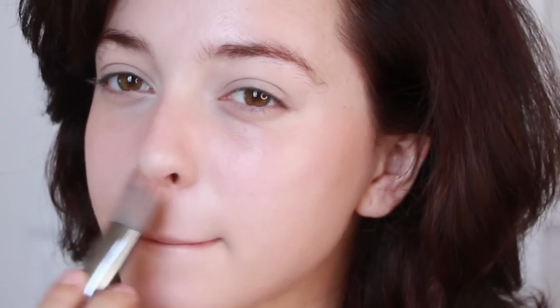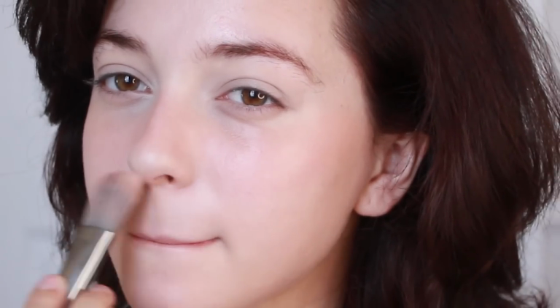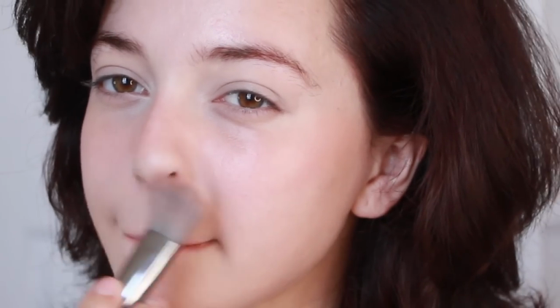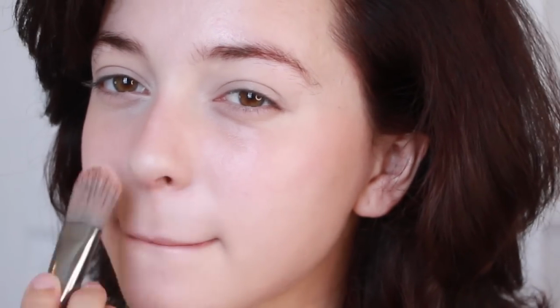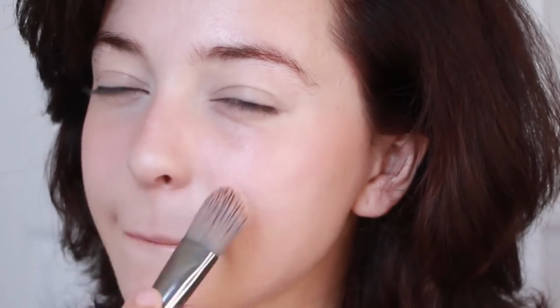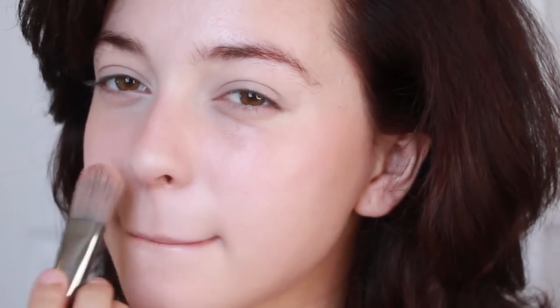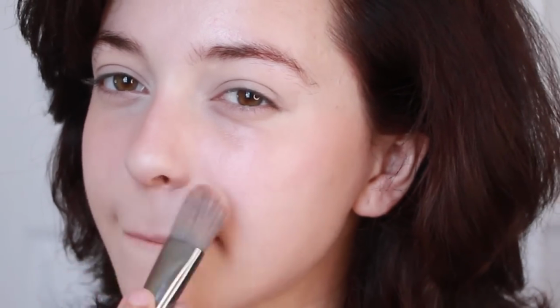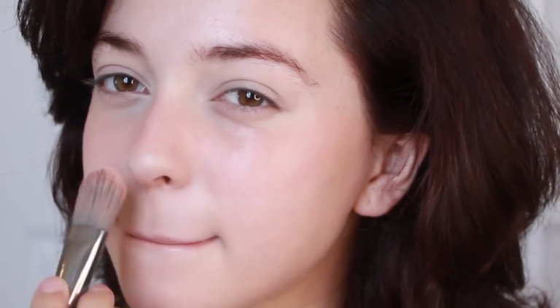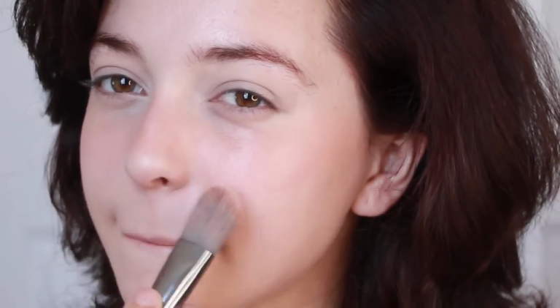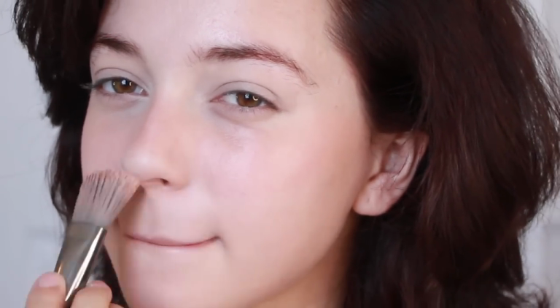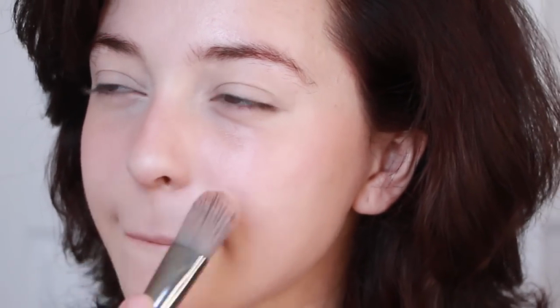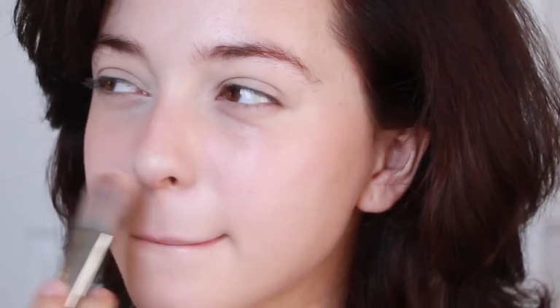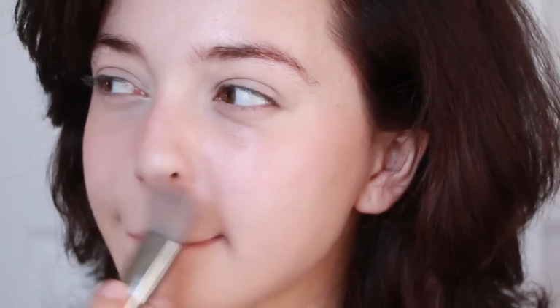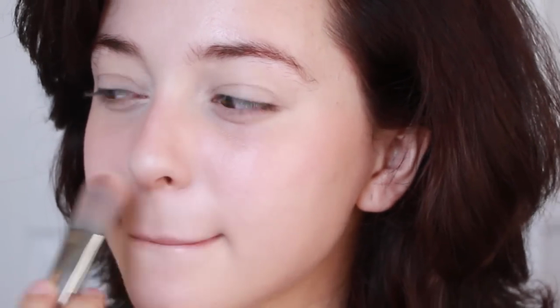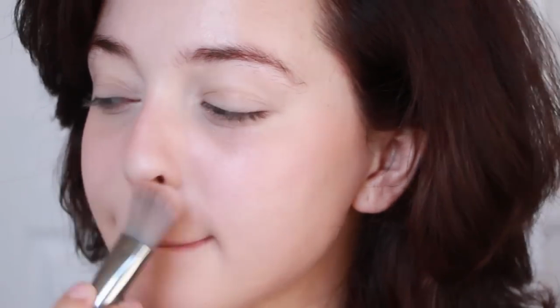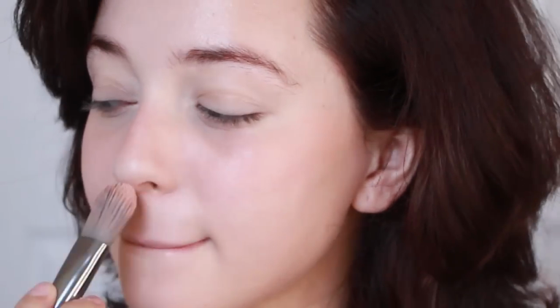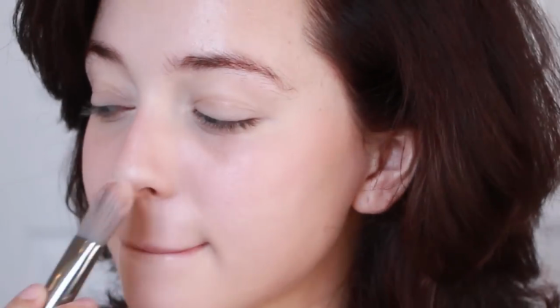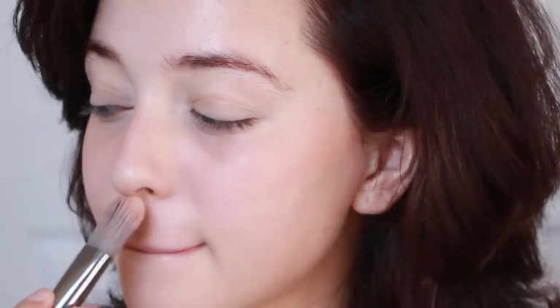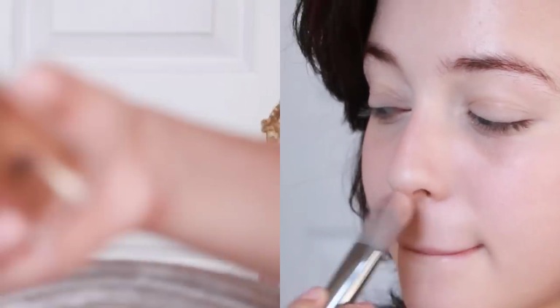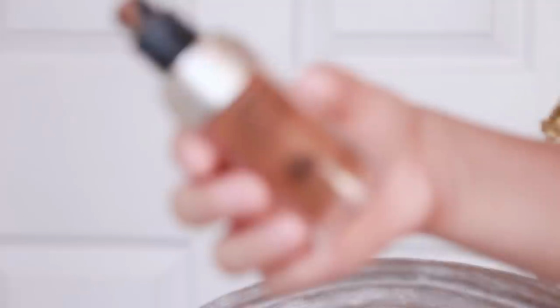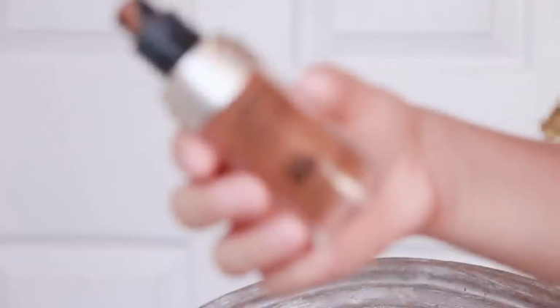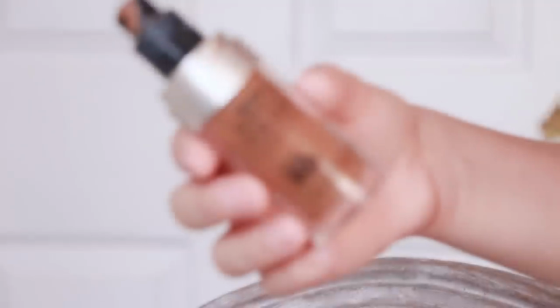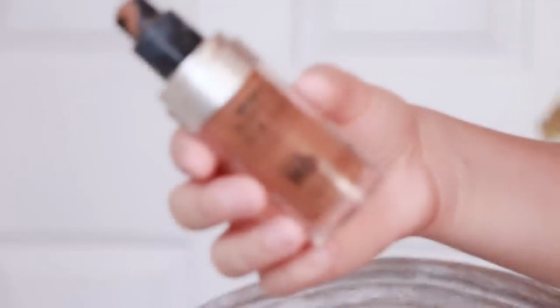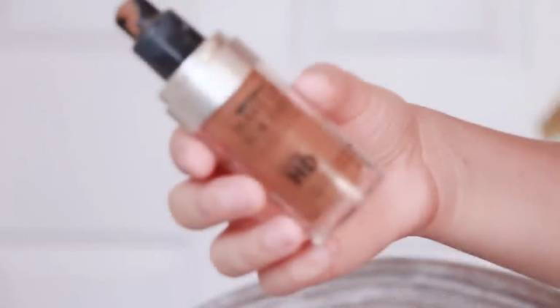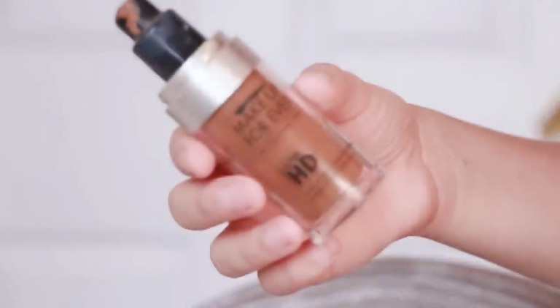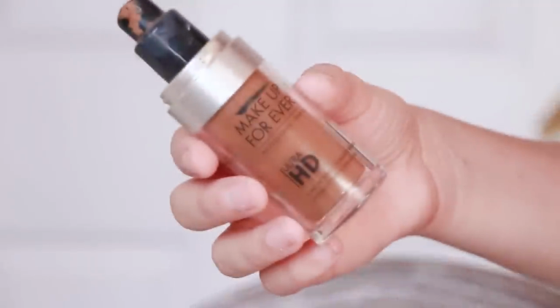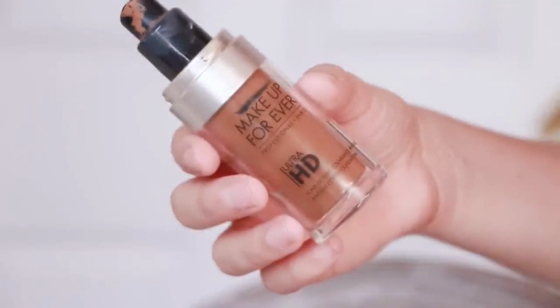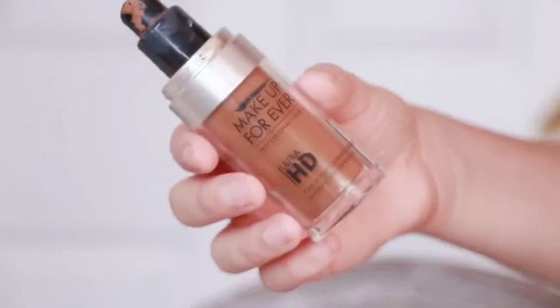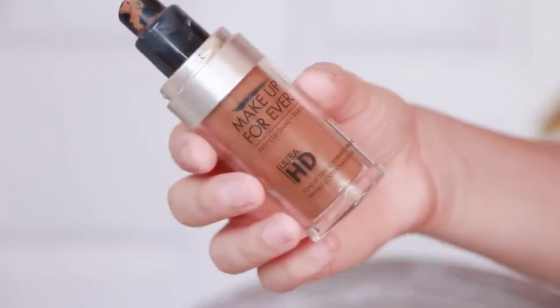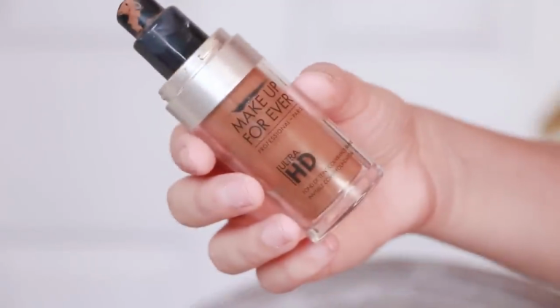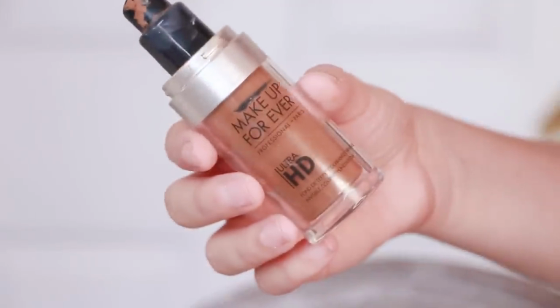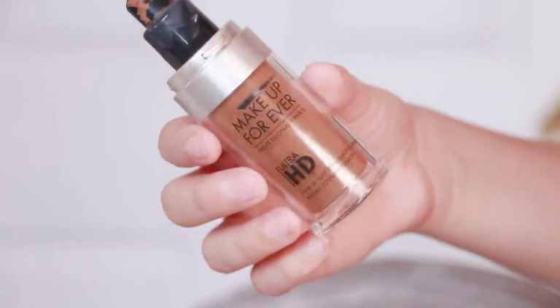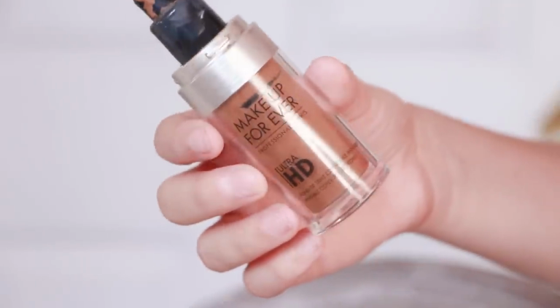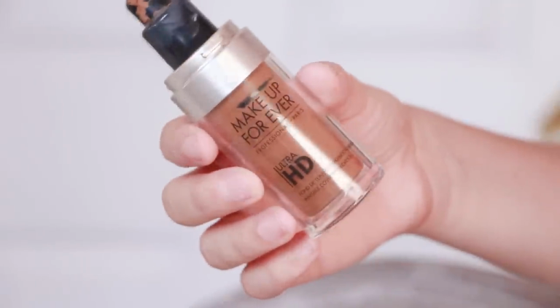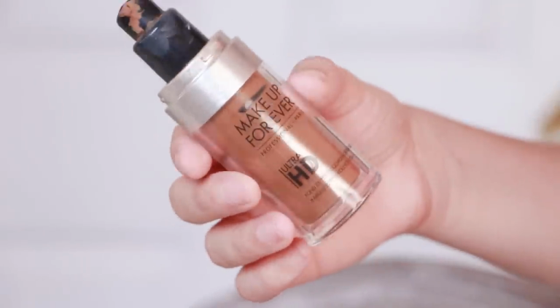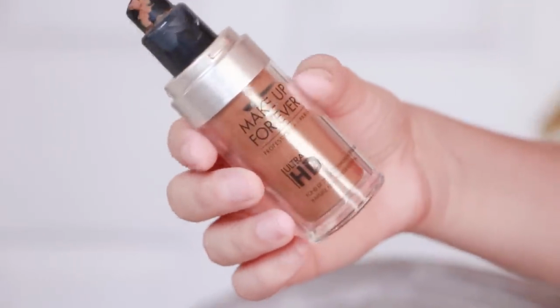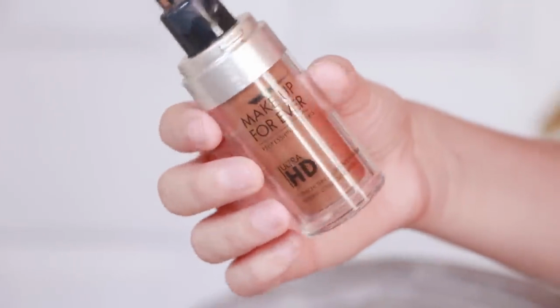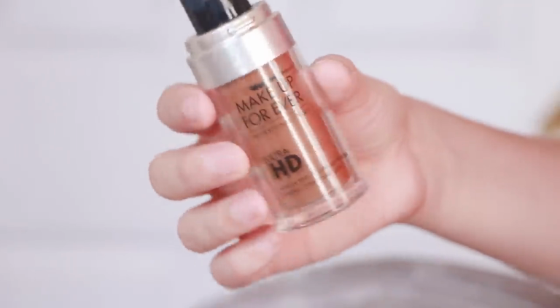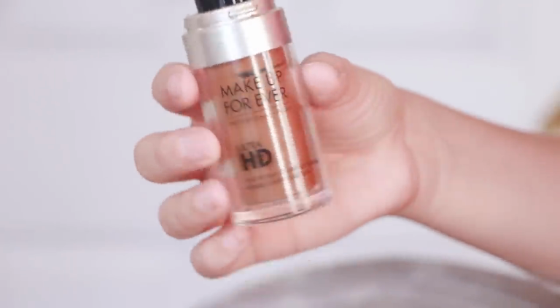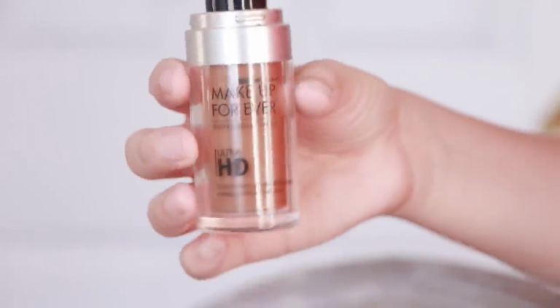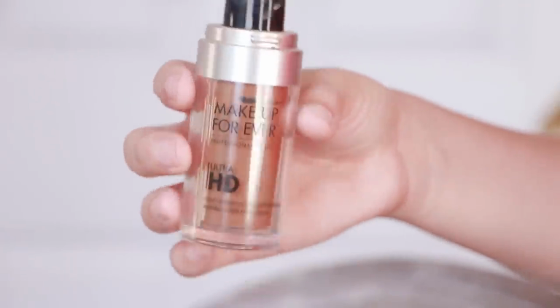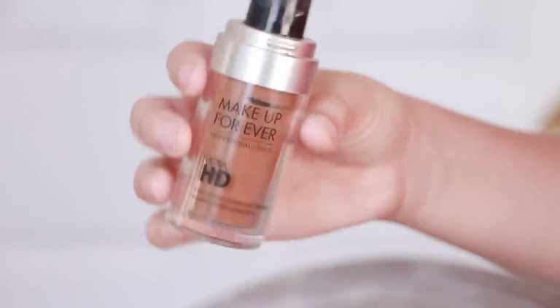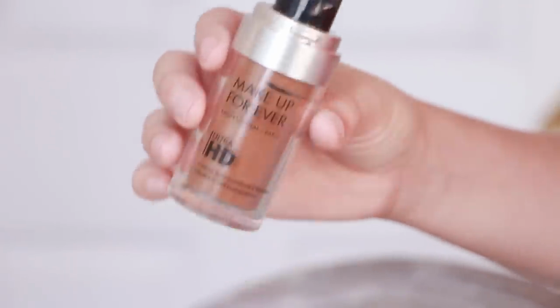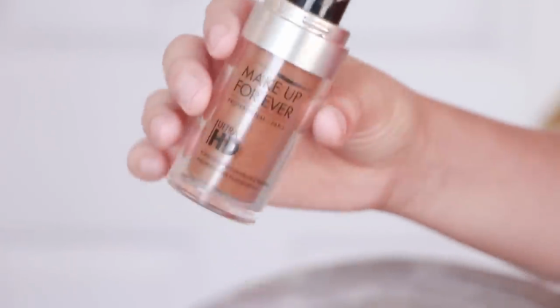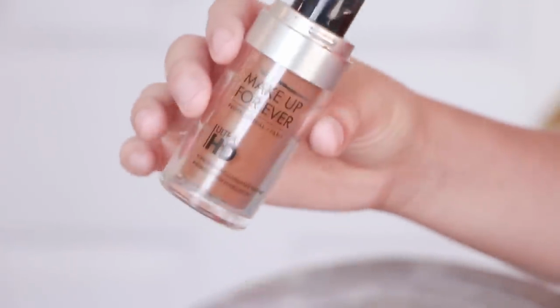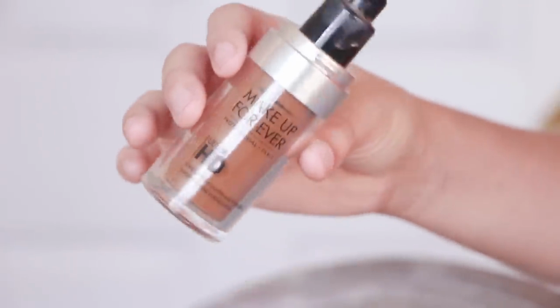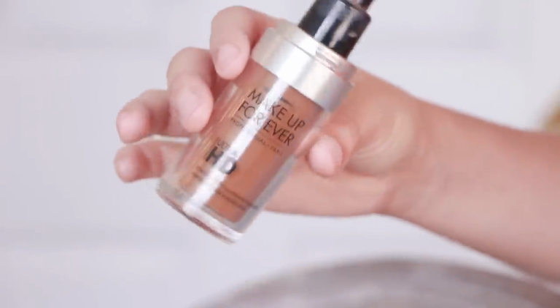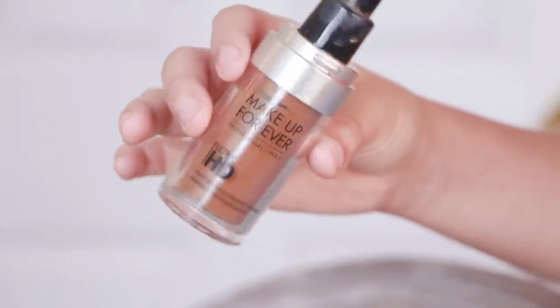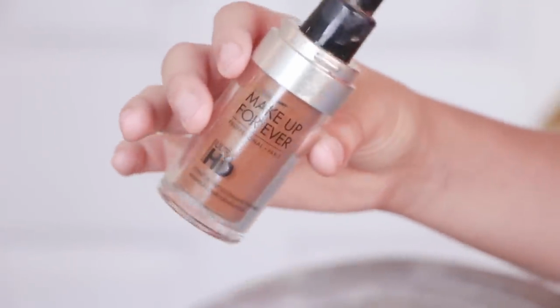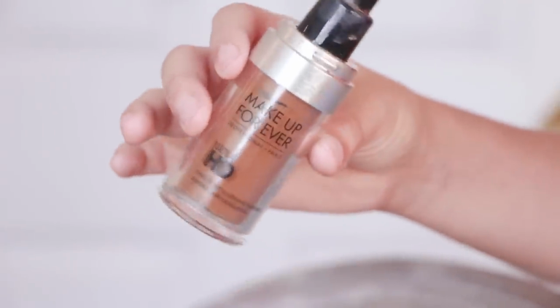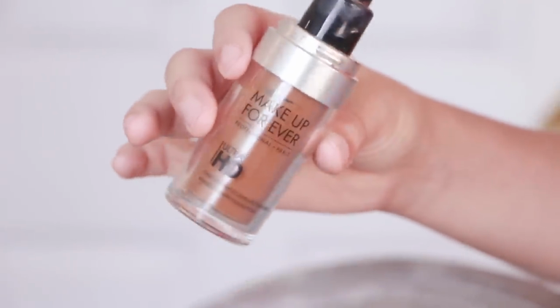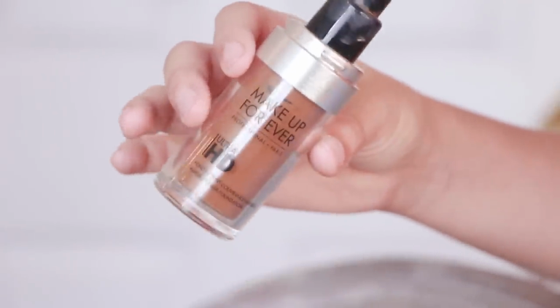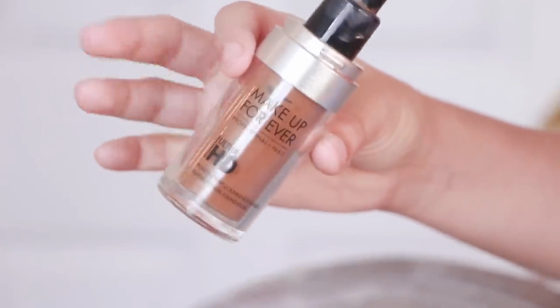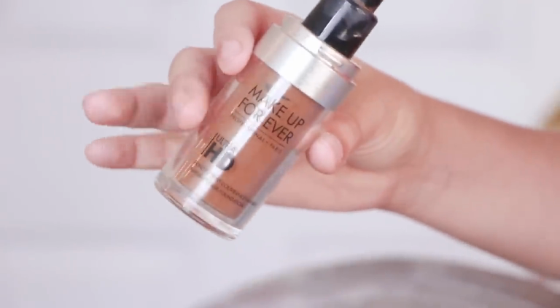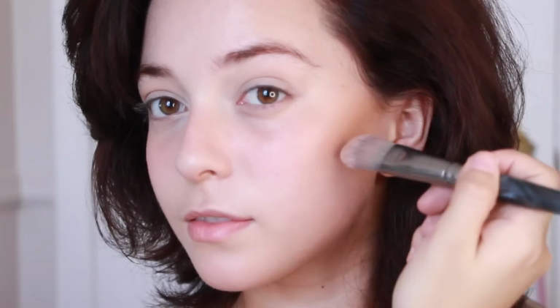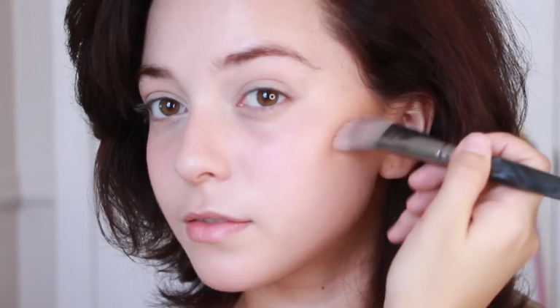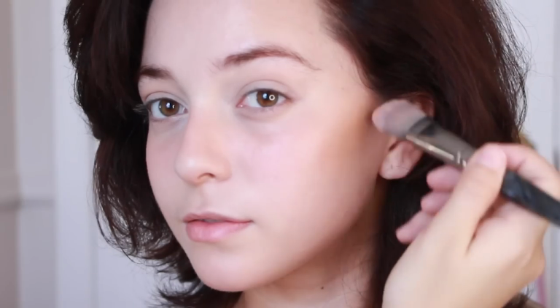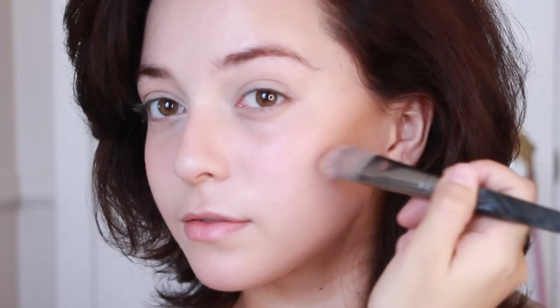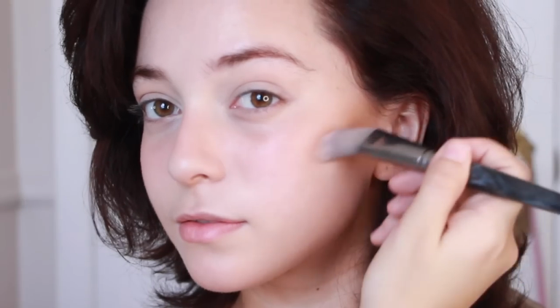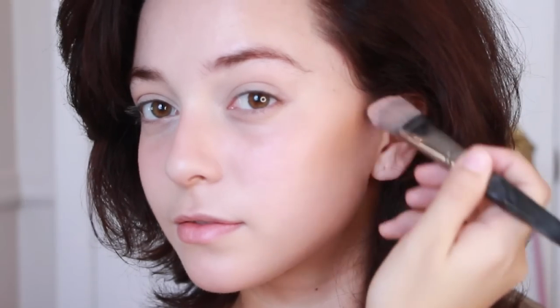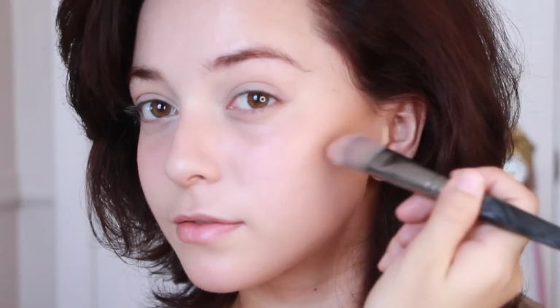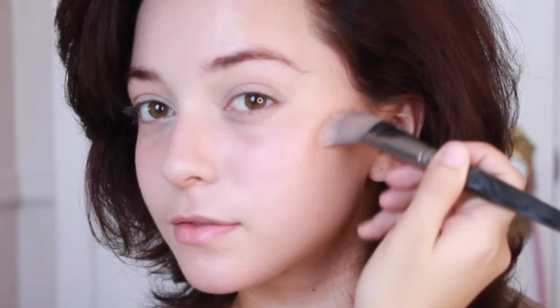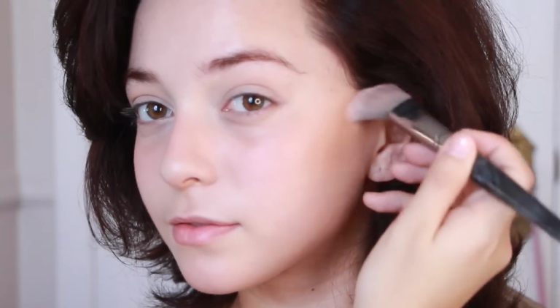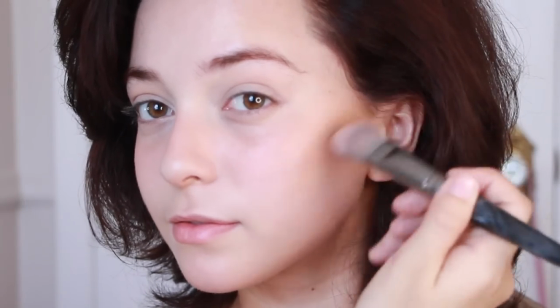That rule also applies to bronzer, which I am using a dark foundation for, applying it to my cheekbones, jawline, and around my forehead for a warm glow.